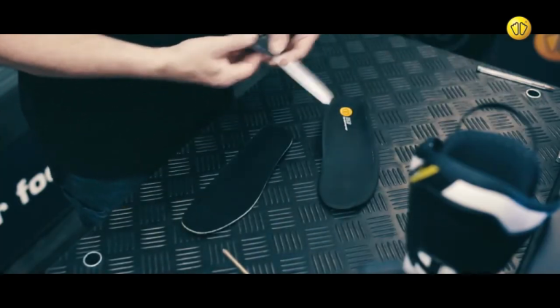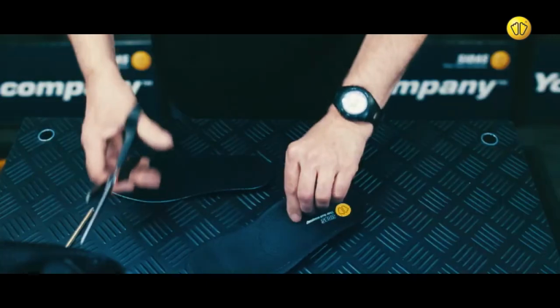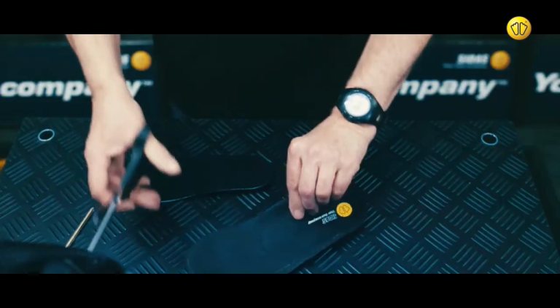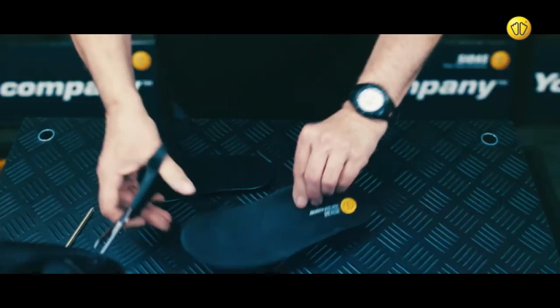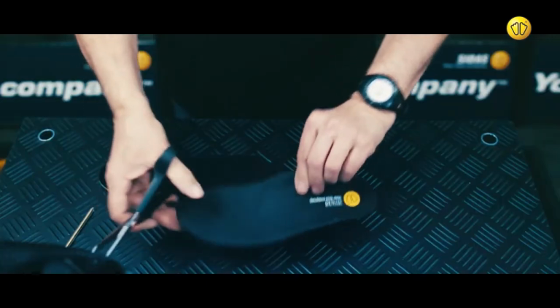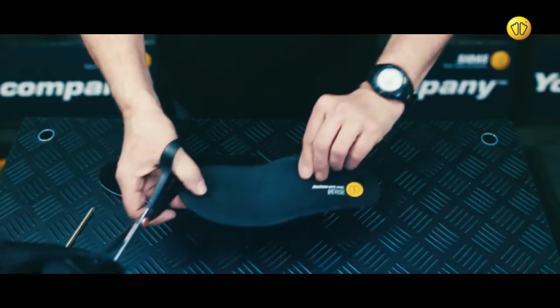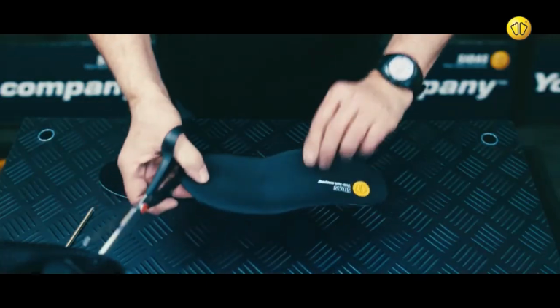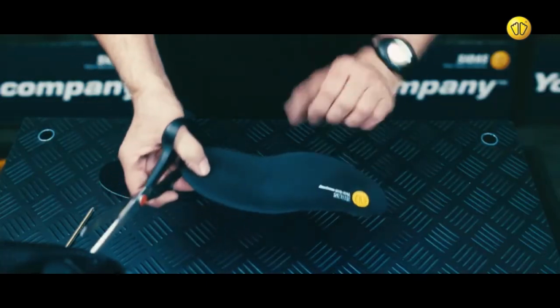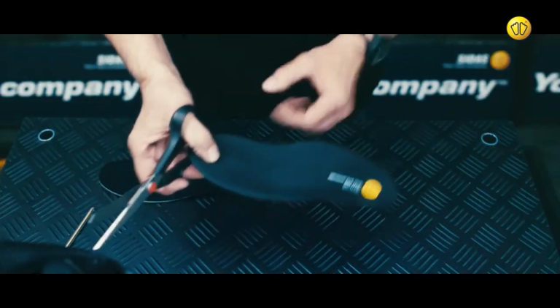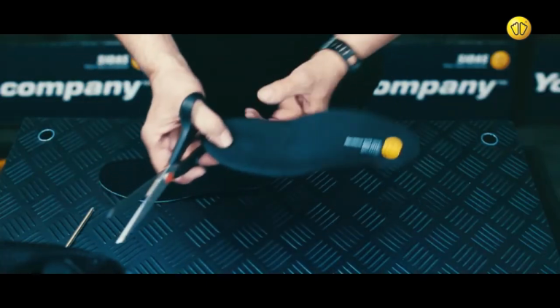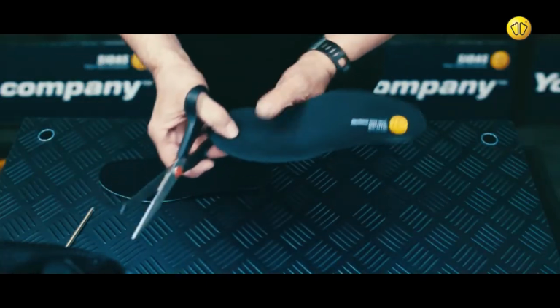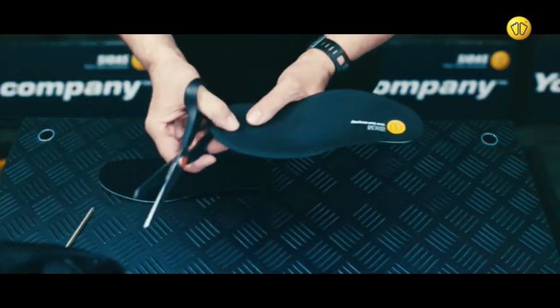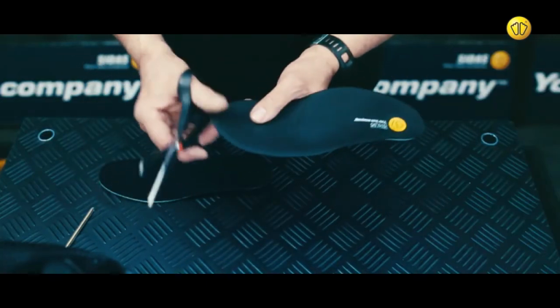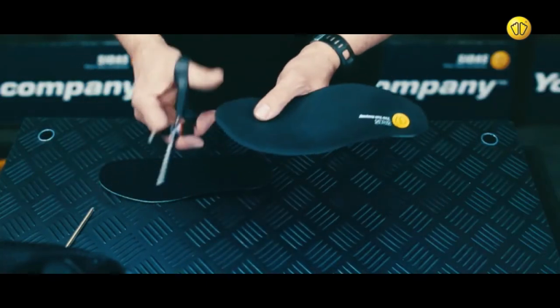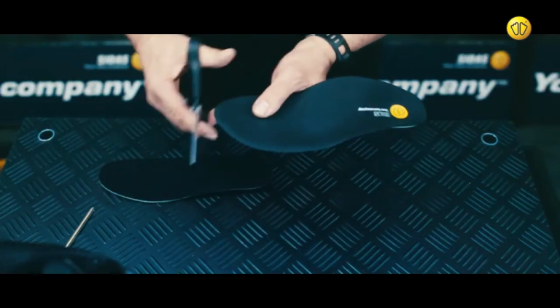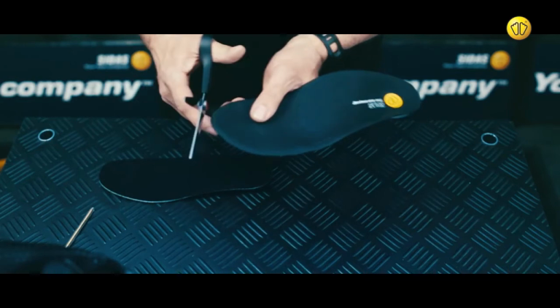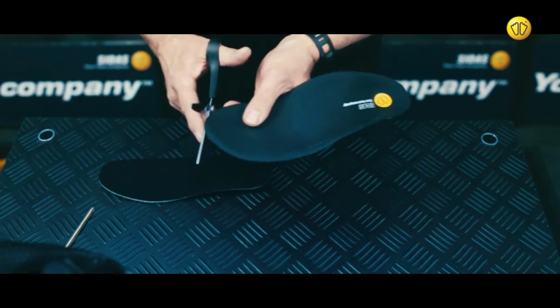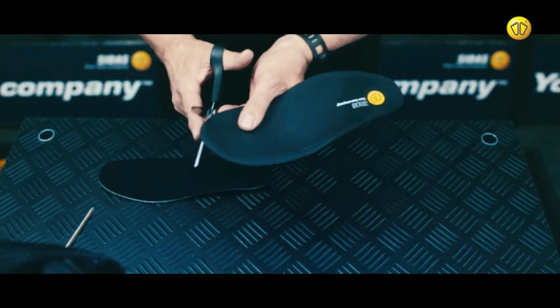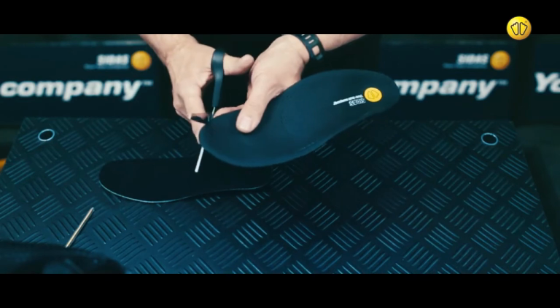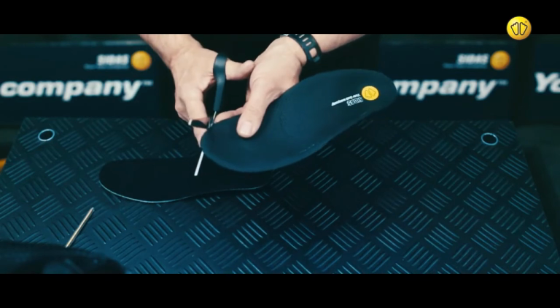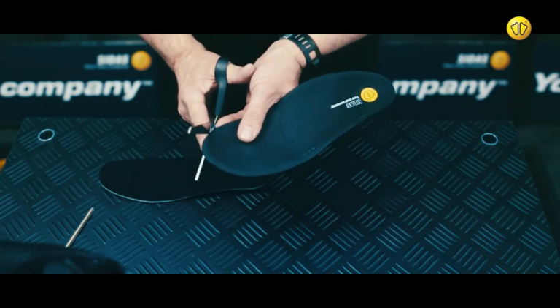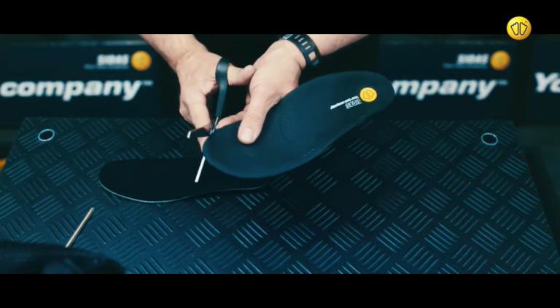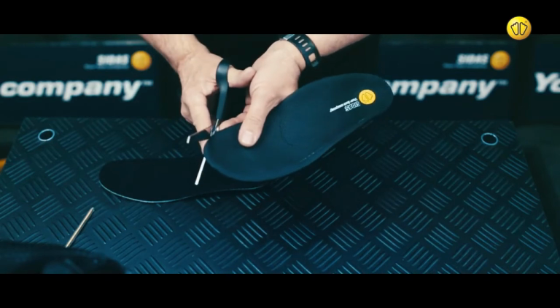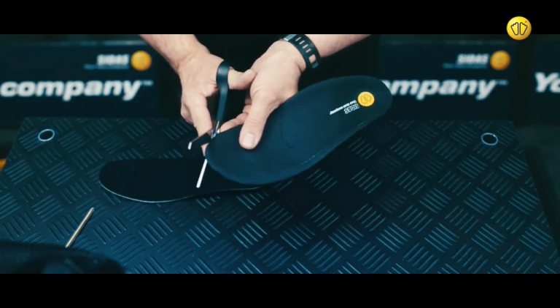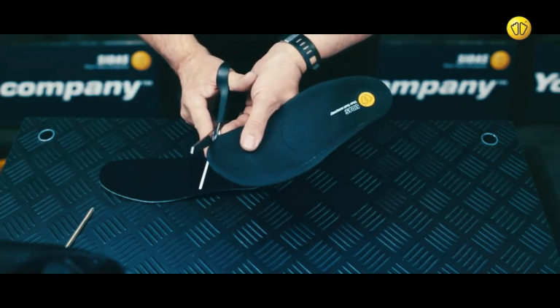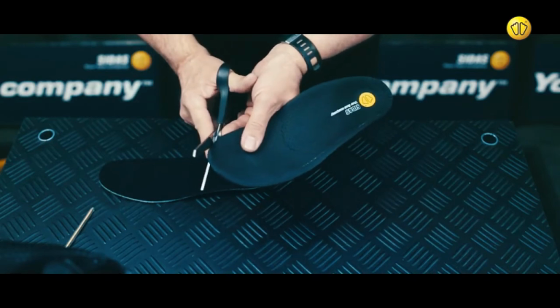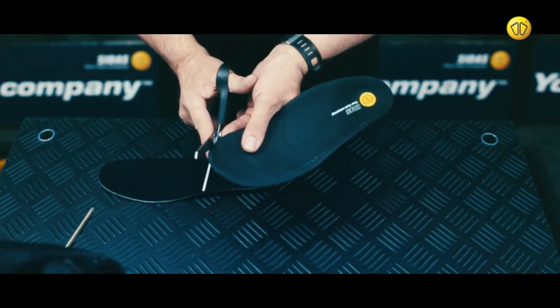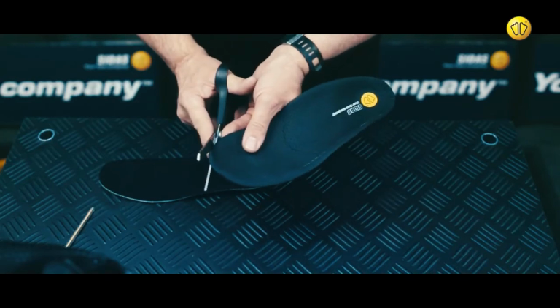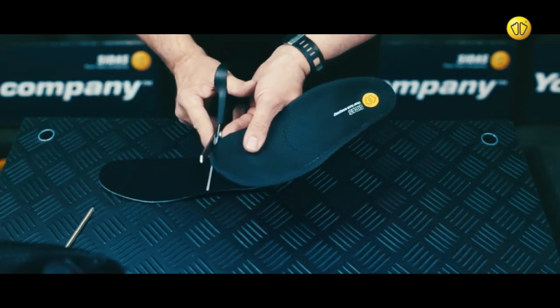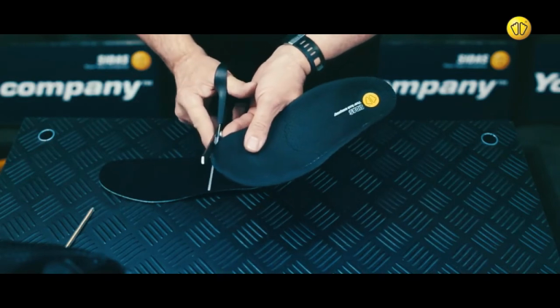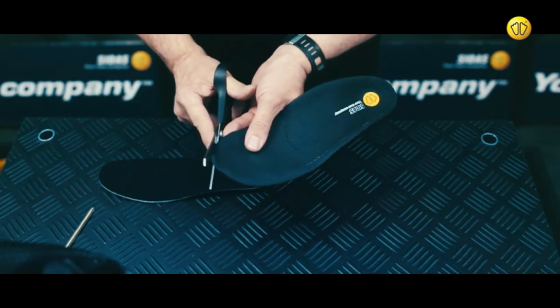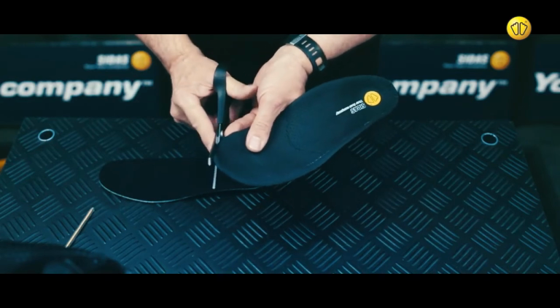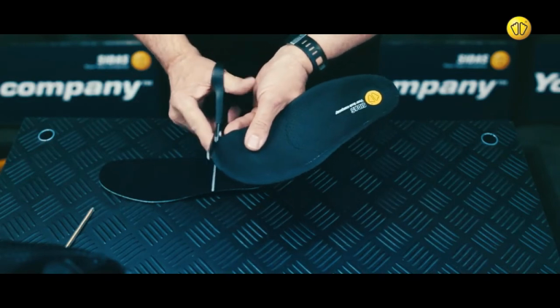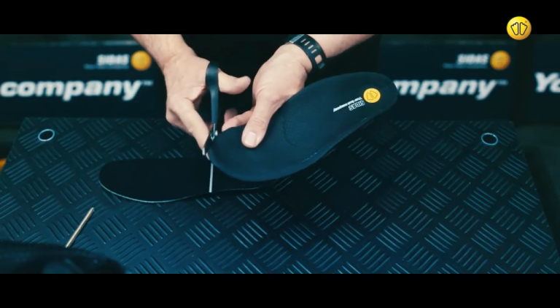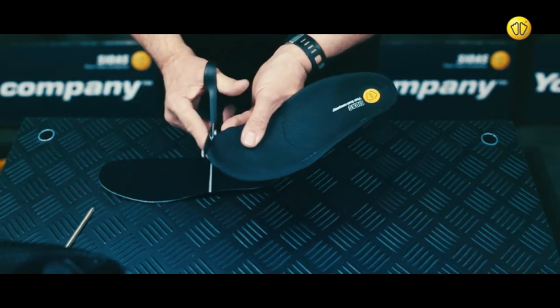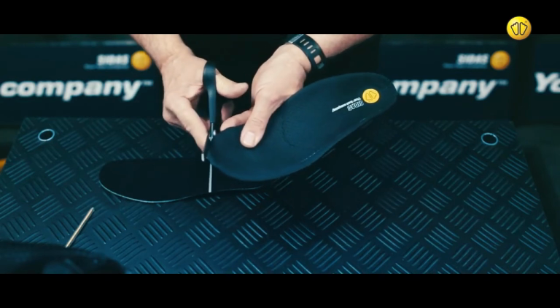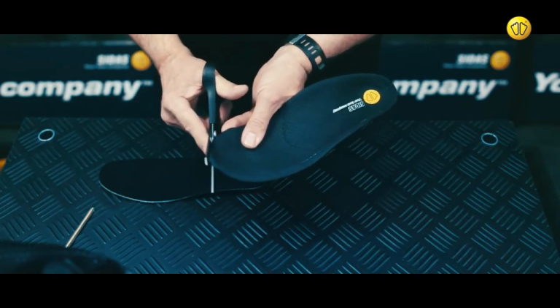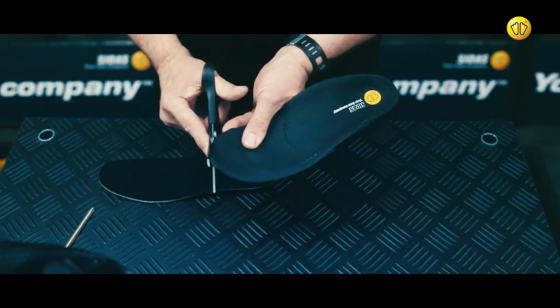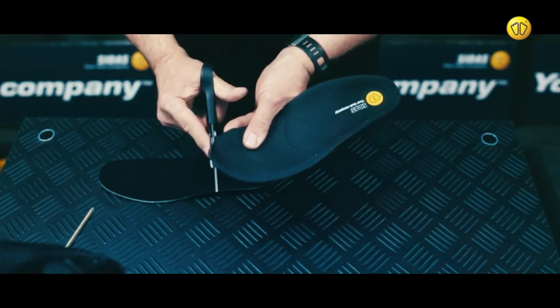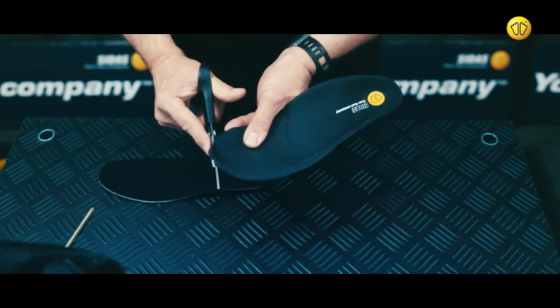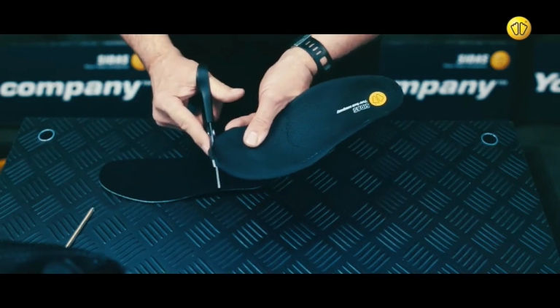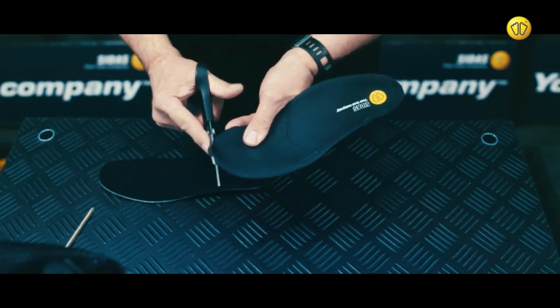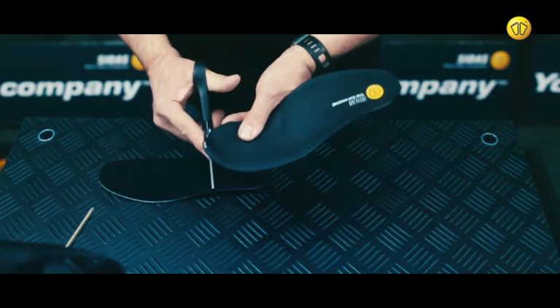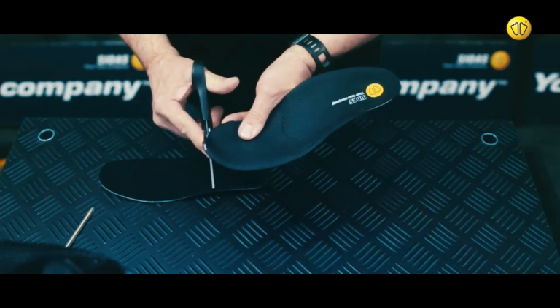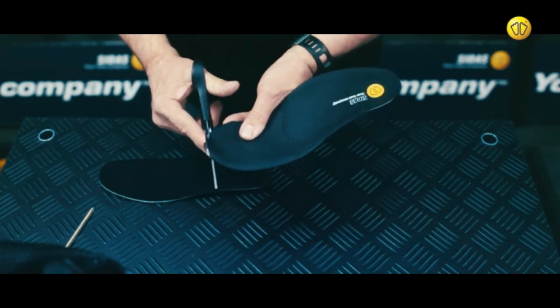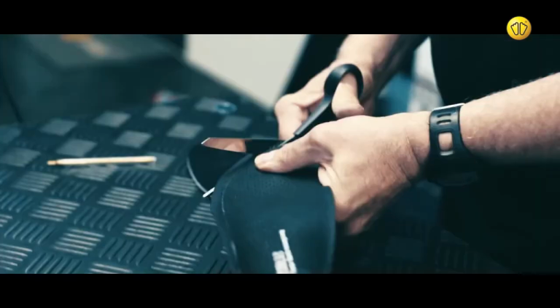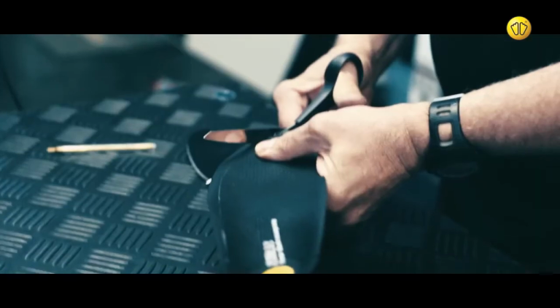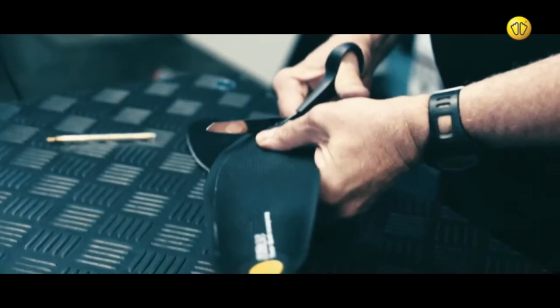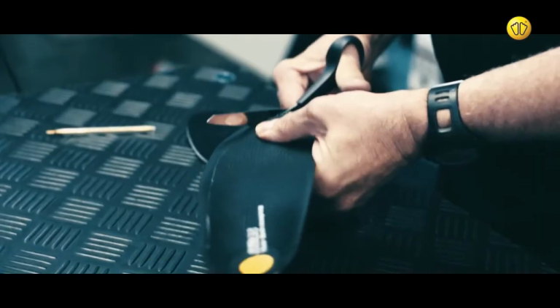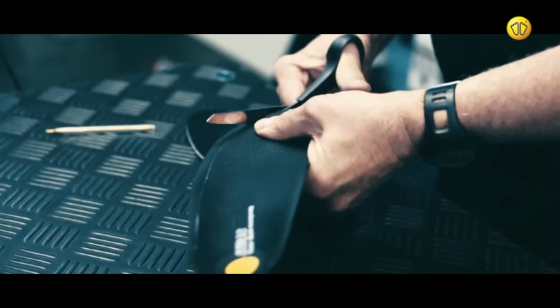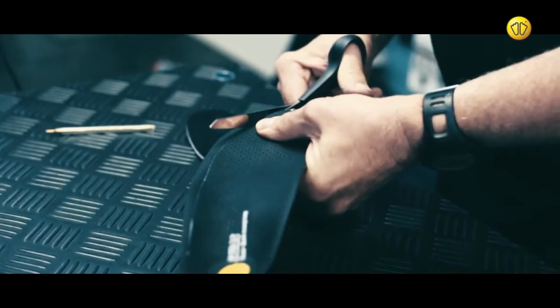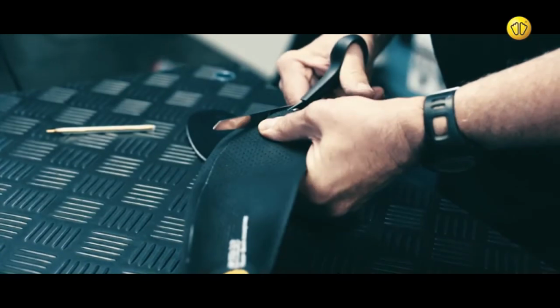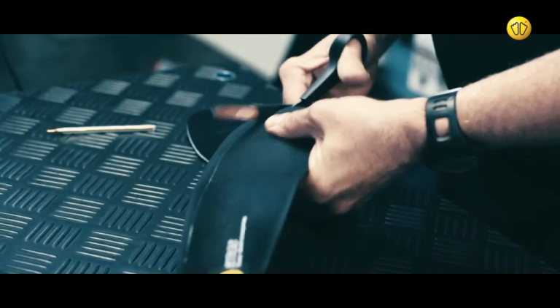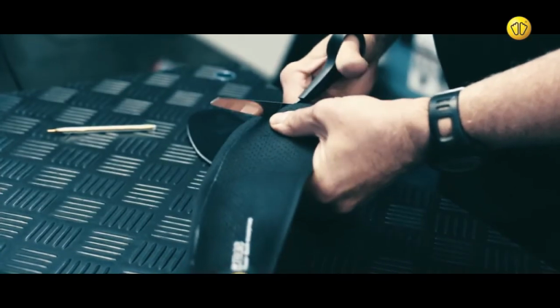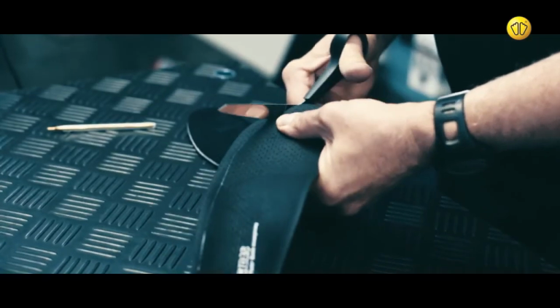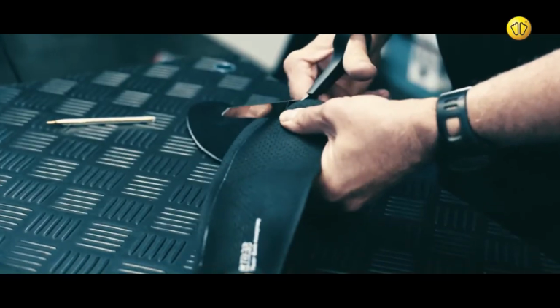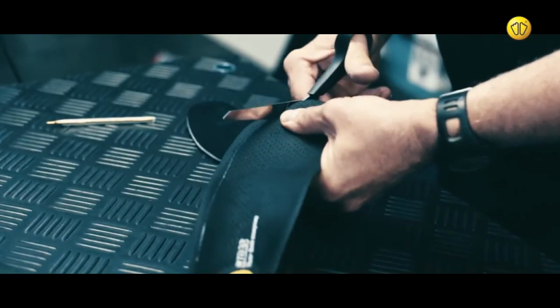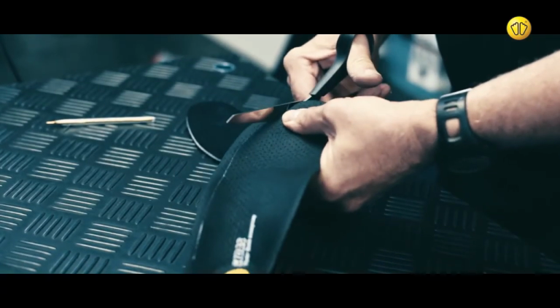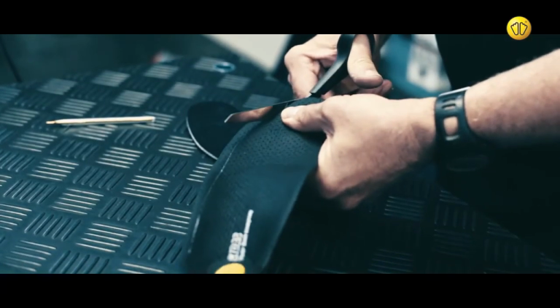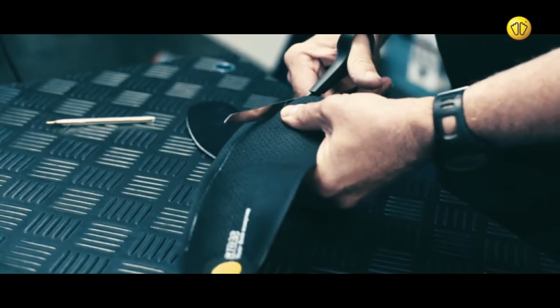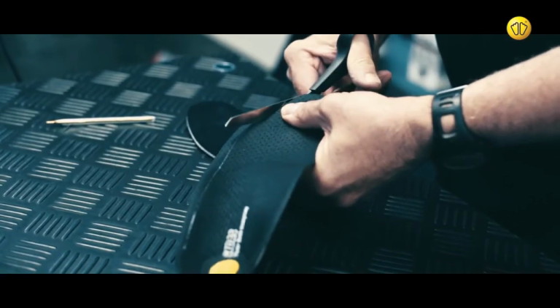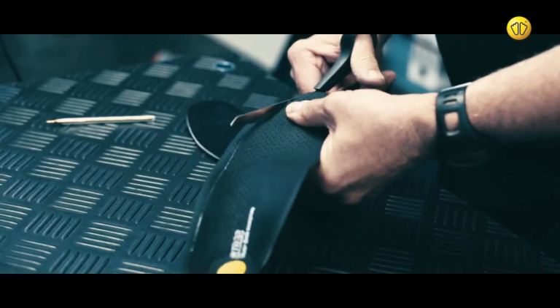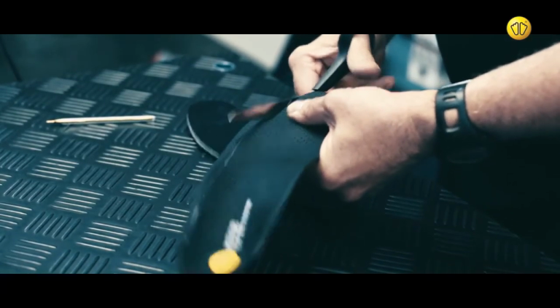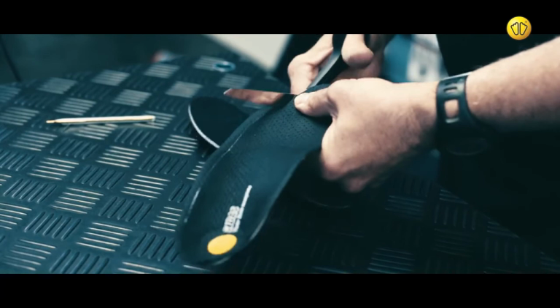Then, using a pair of scissors, trim the insole to the desired size, removing any excess material.